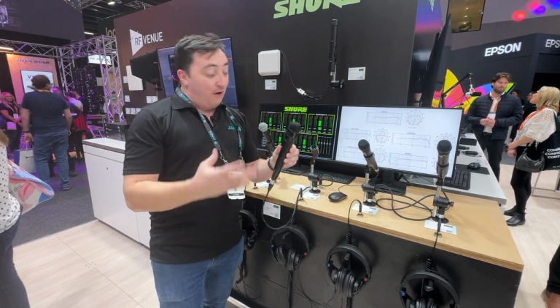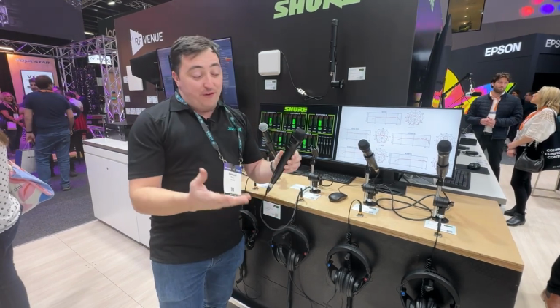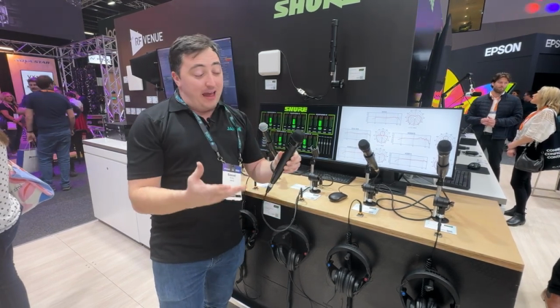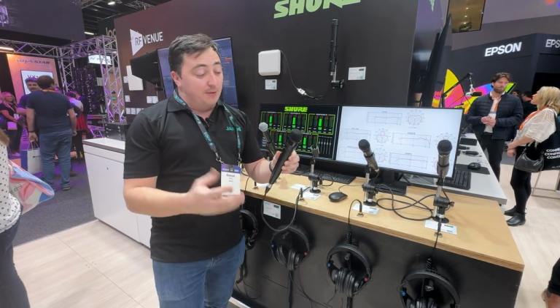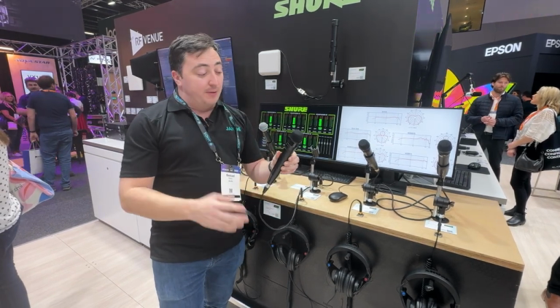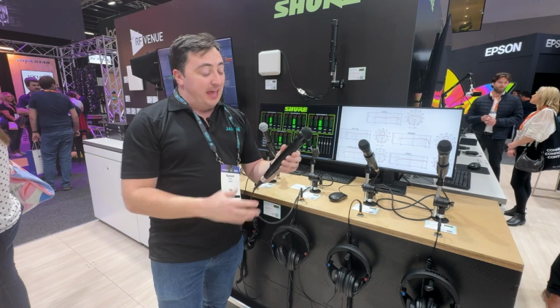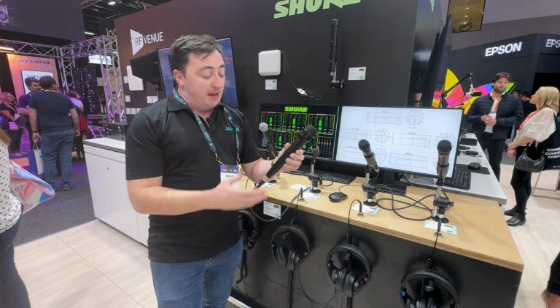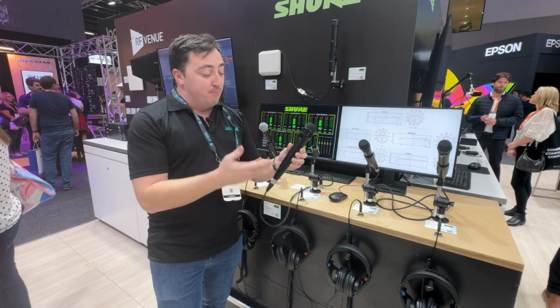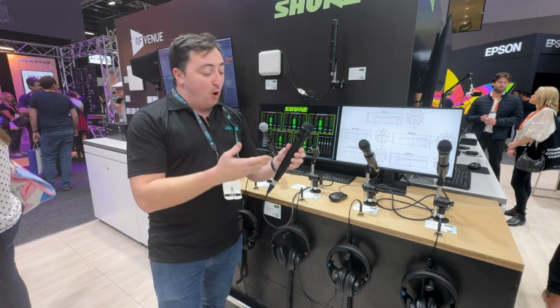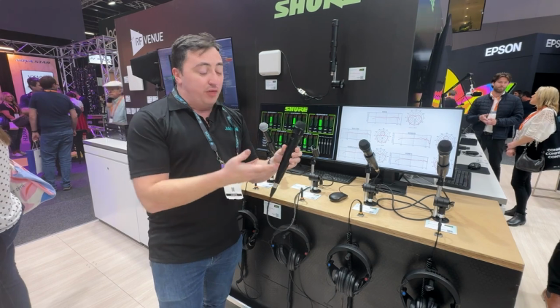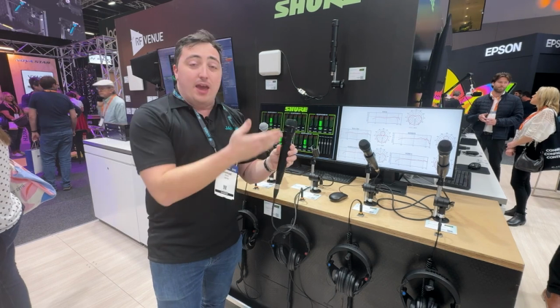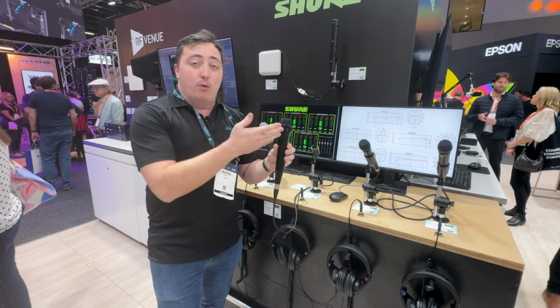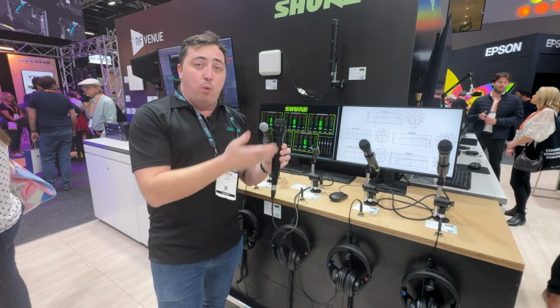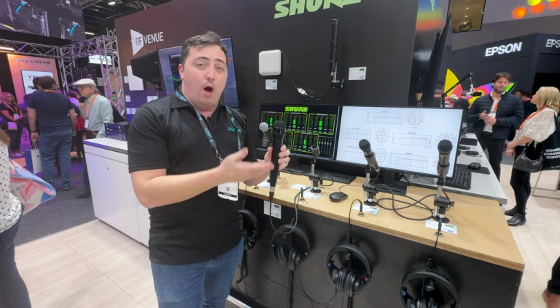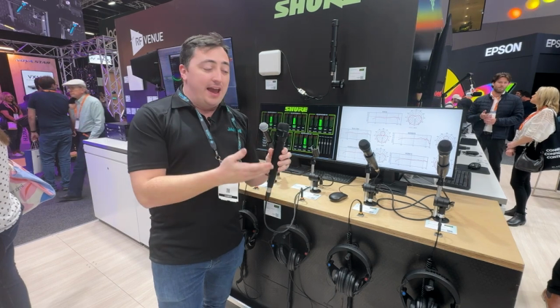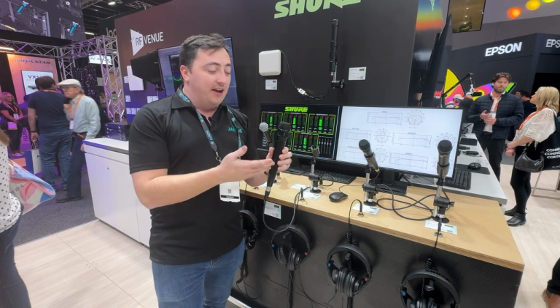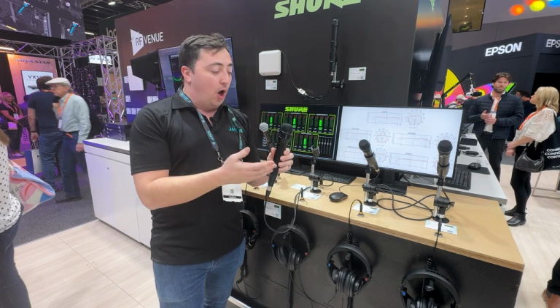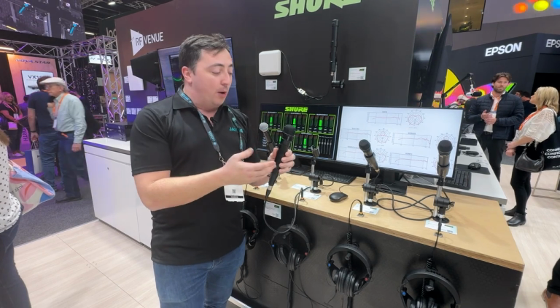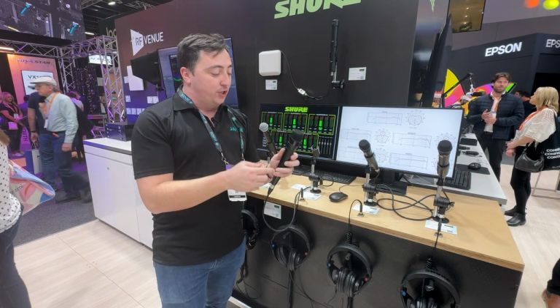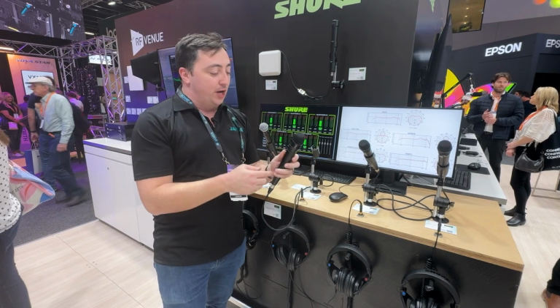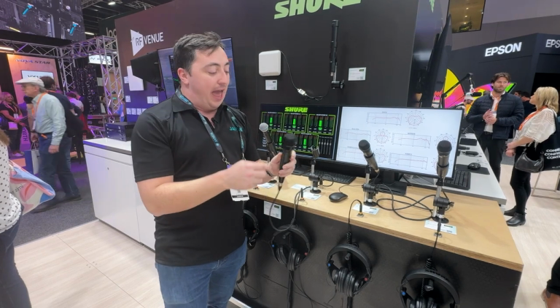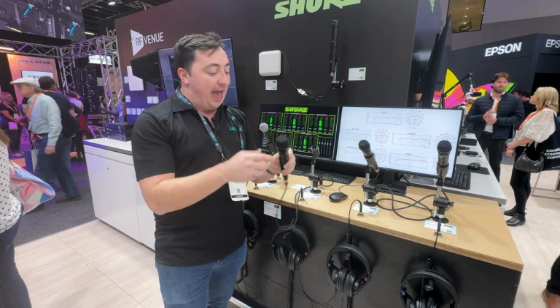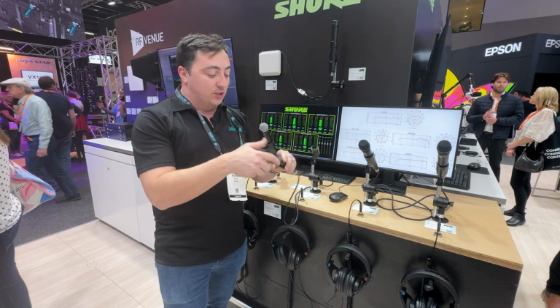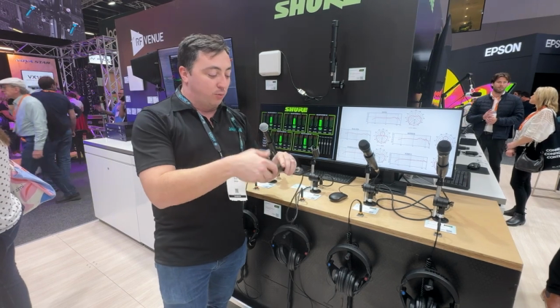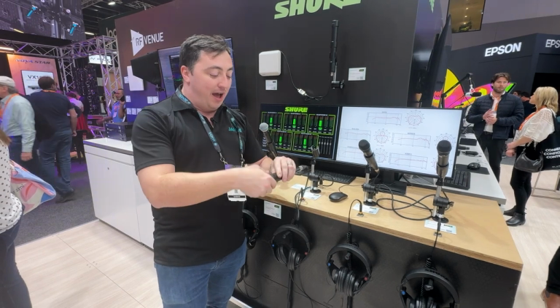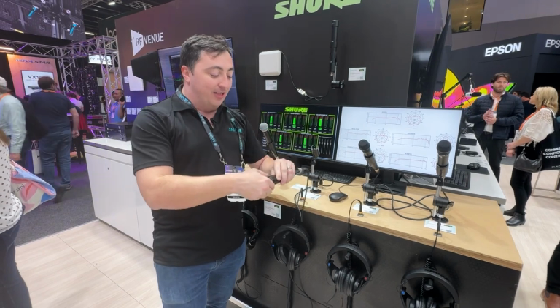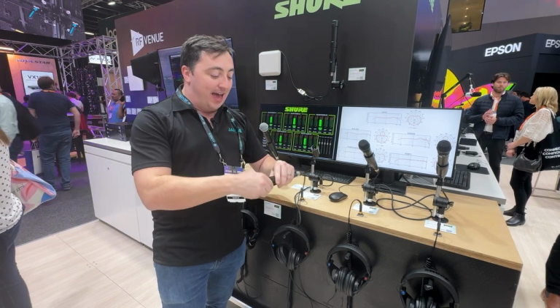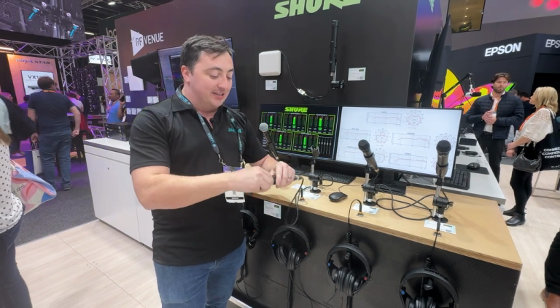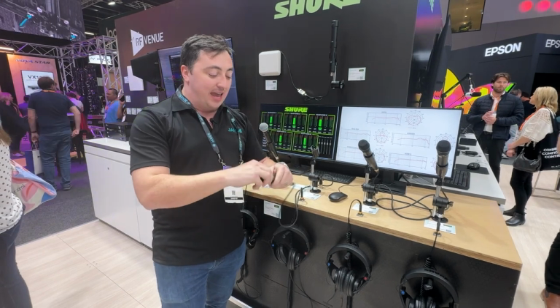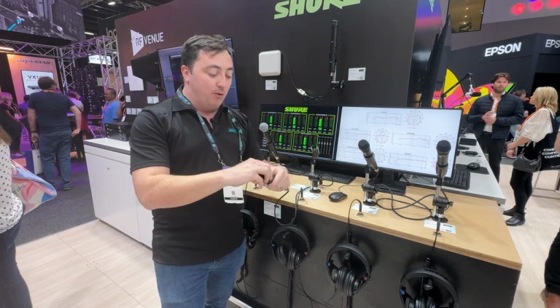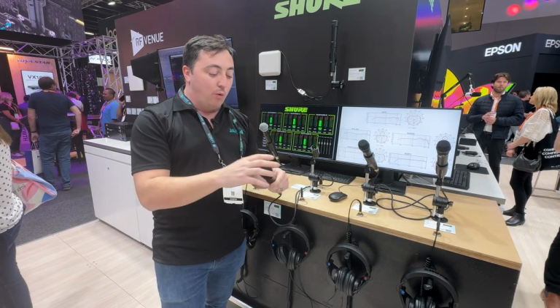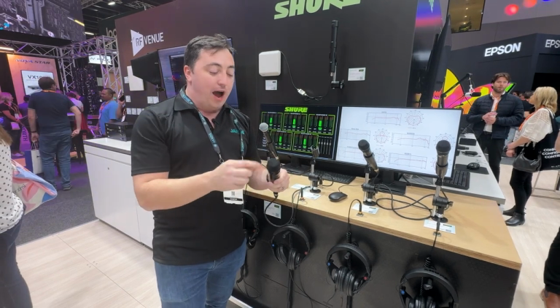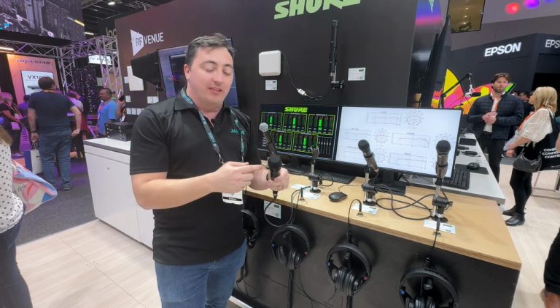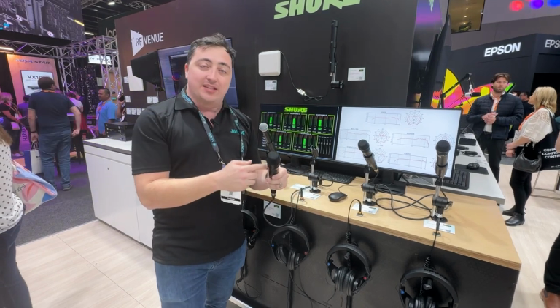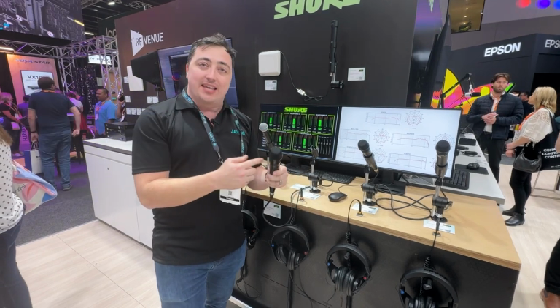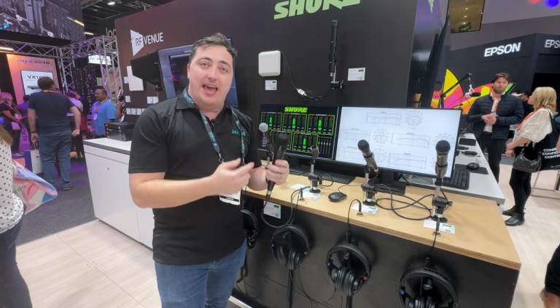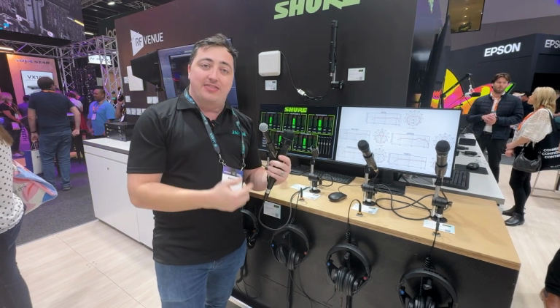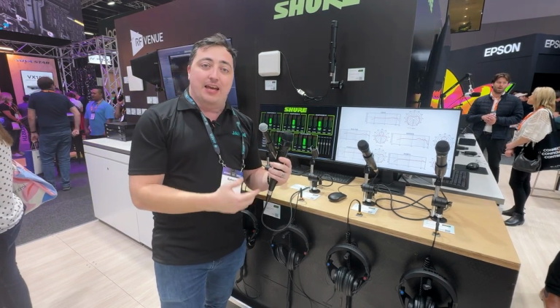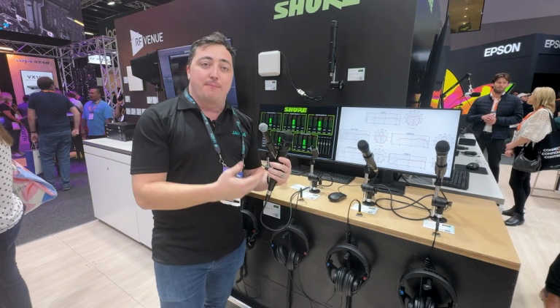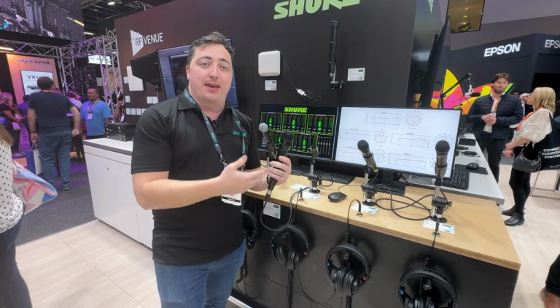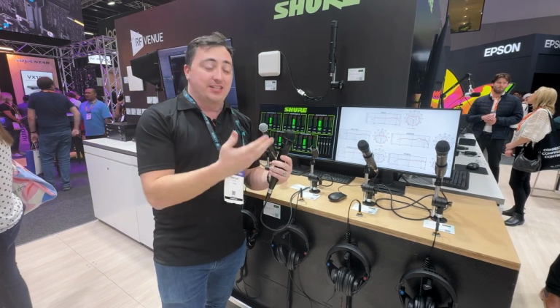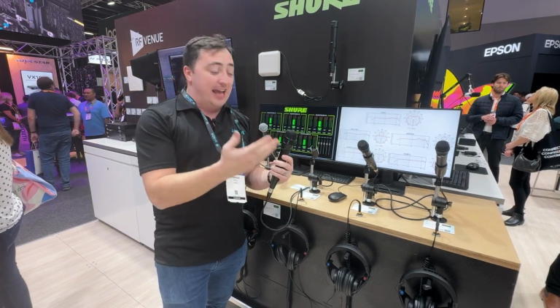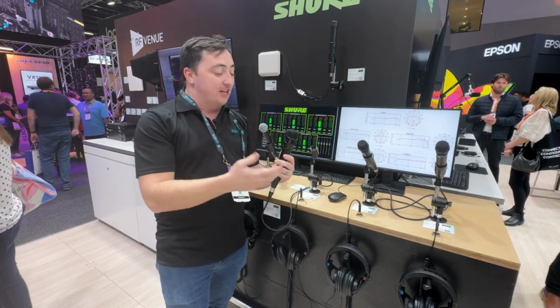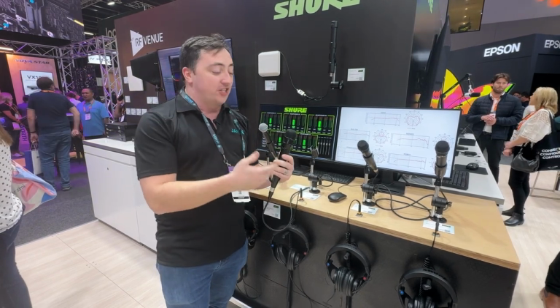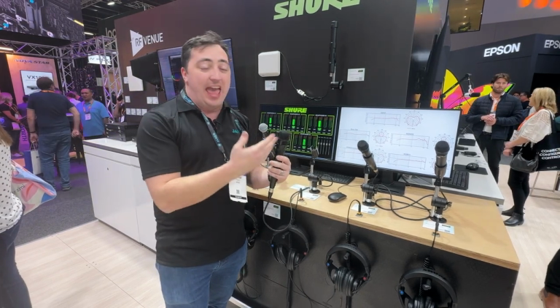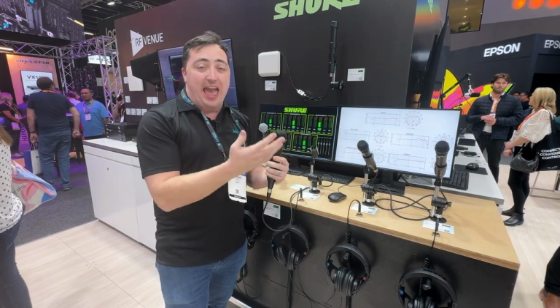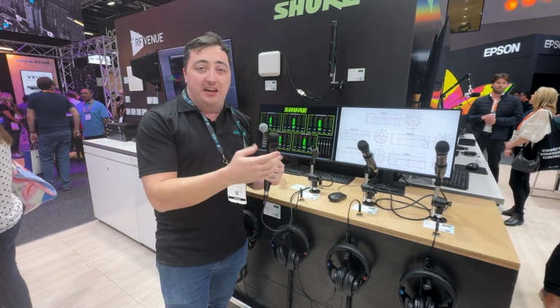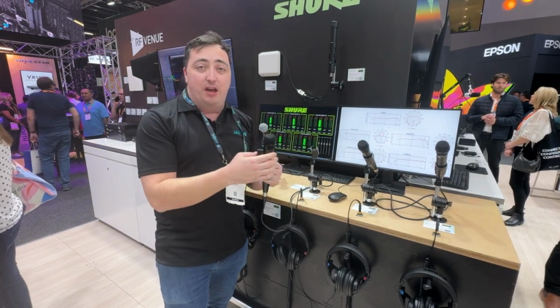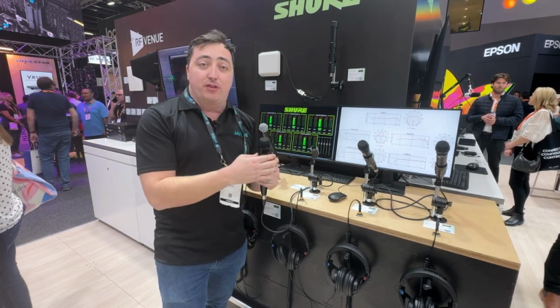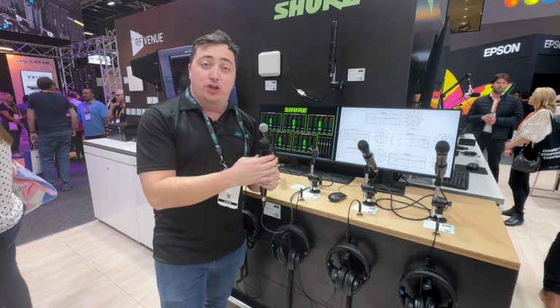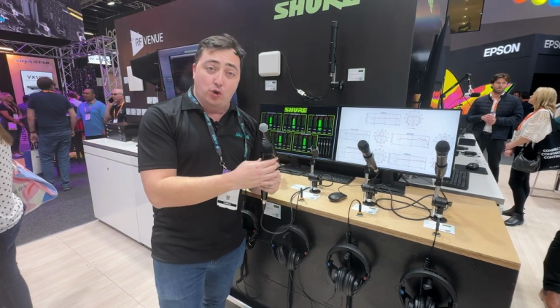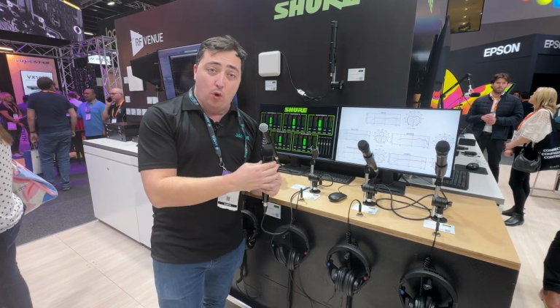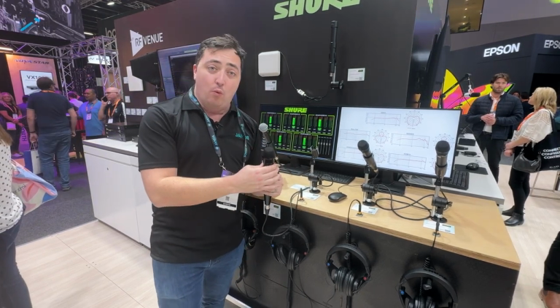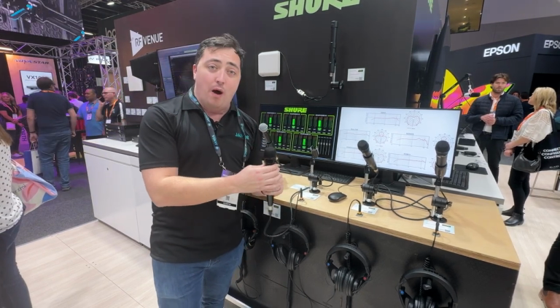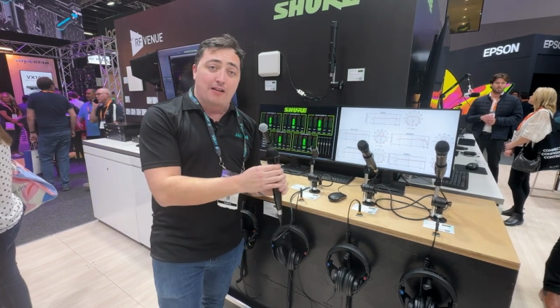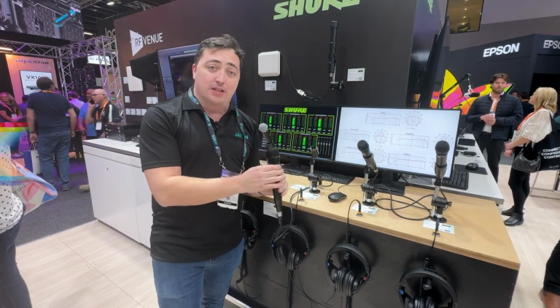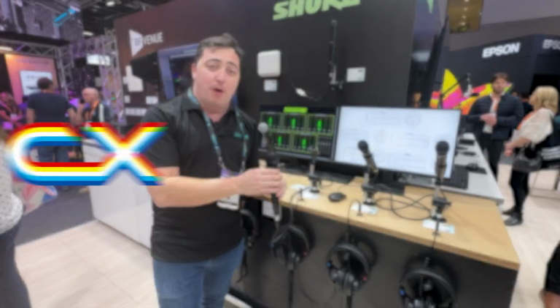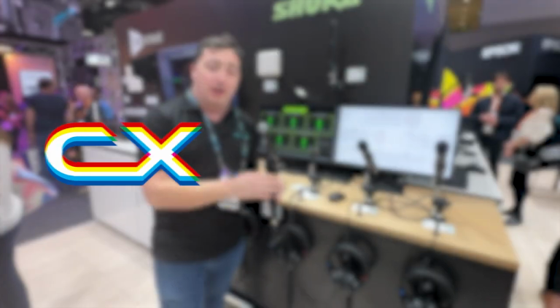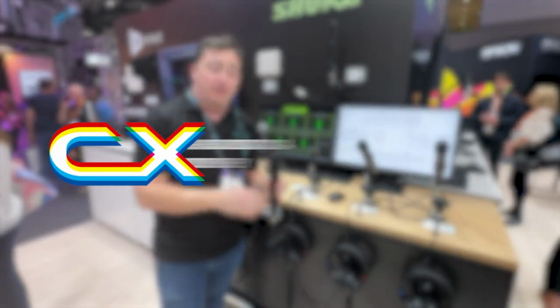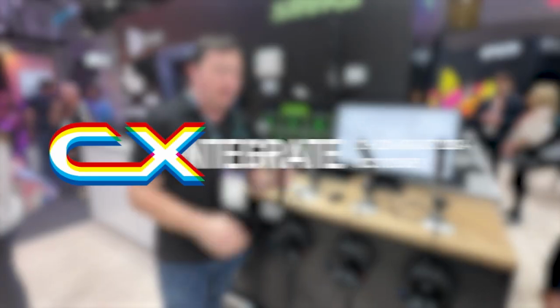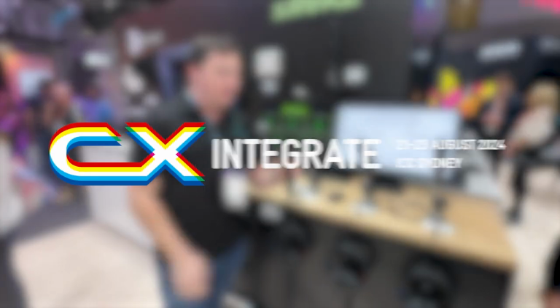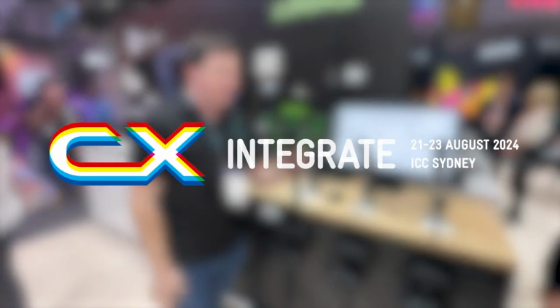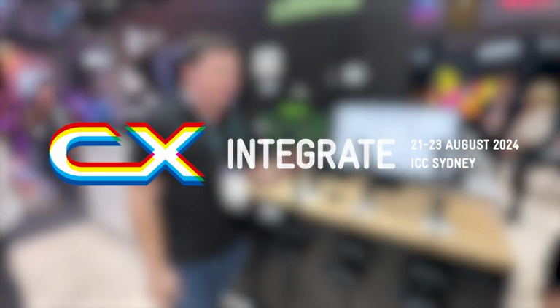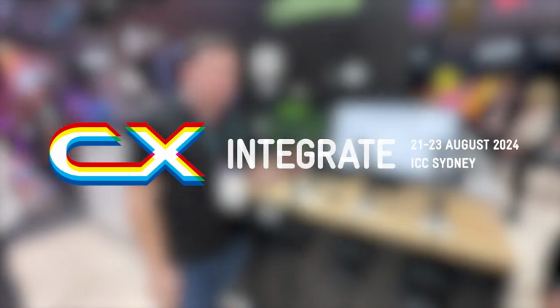Available in both a wired option as well as a wireless head that can be attached to any of the Shure wireless microphone systems.